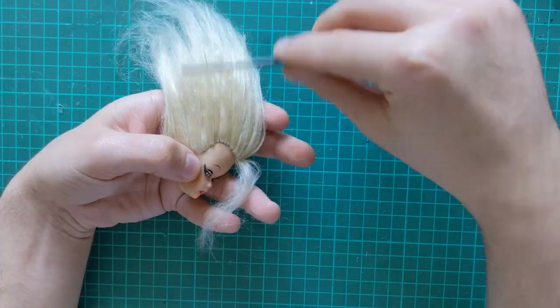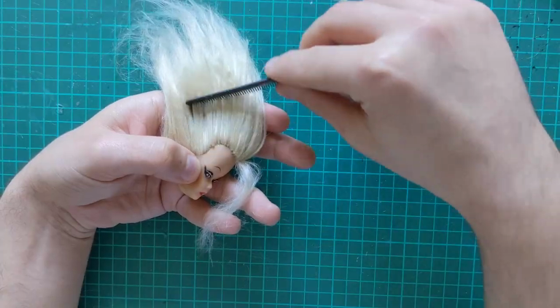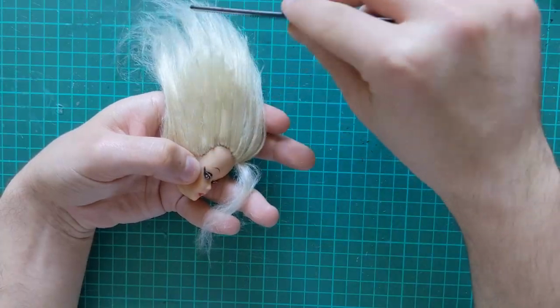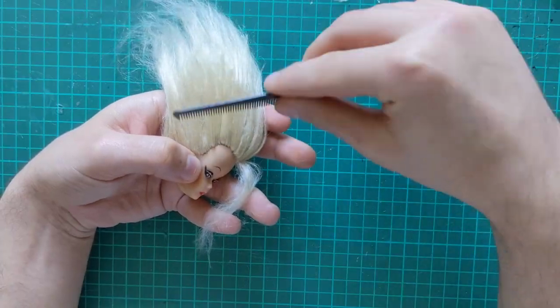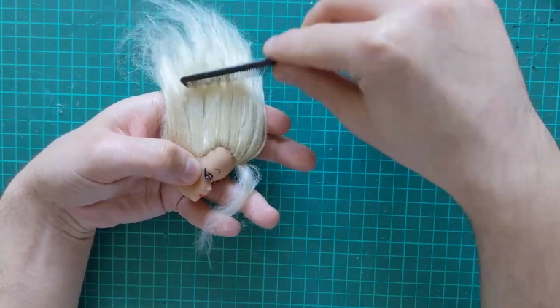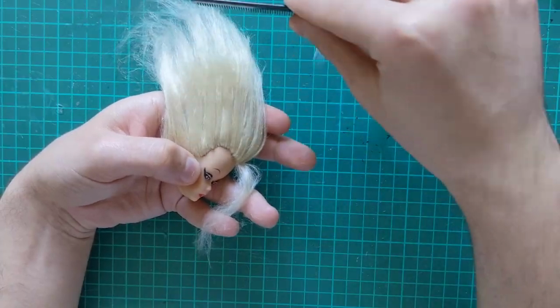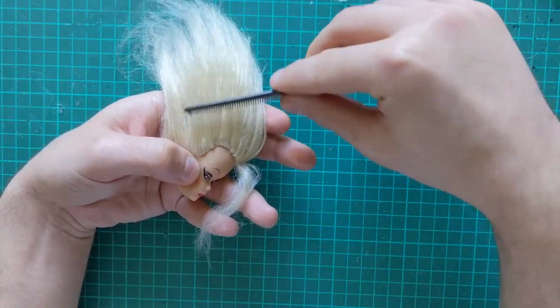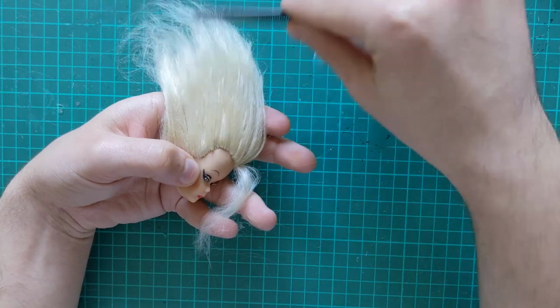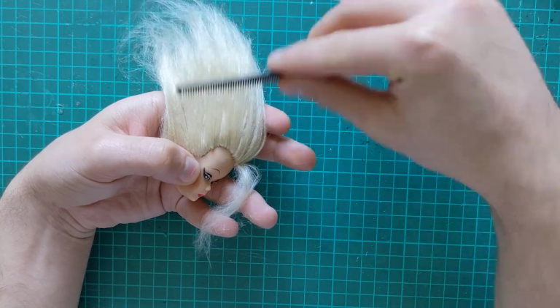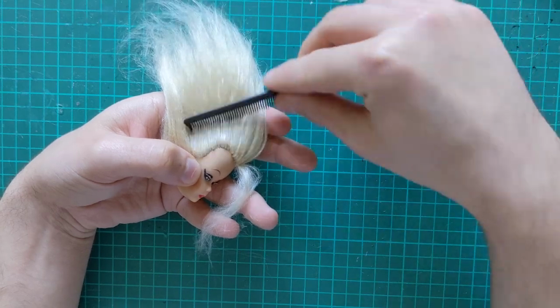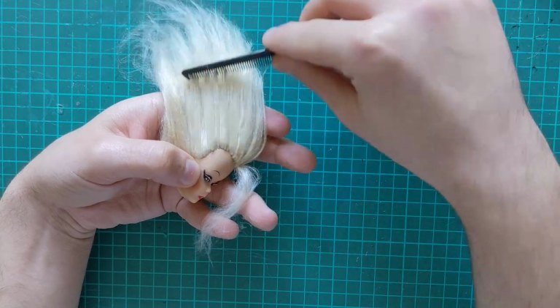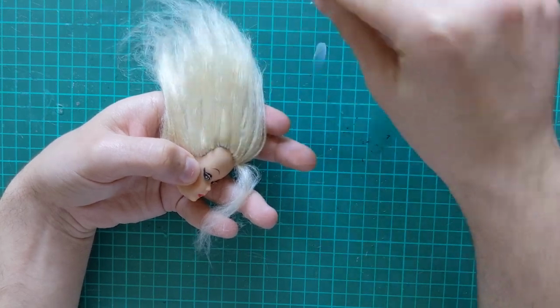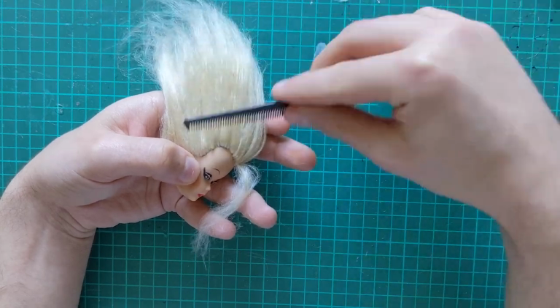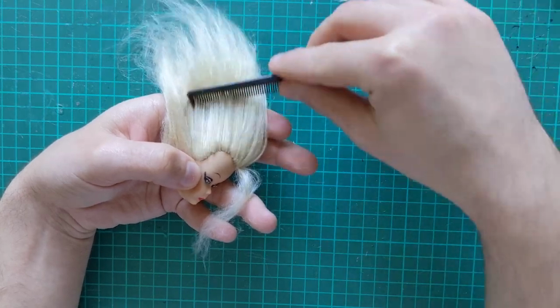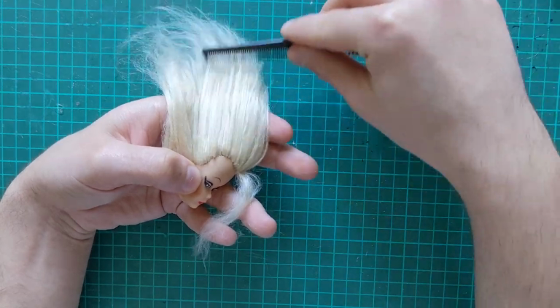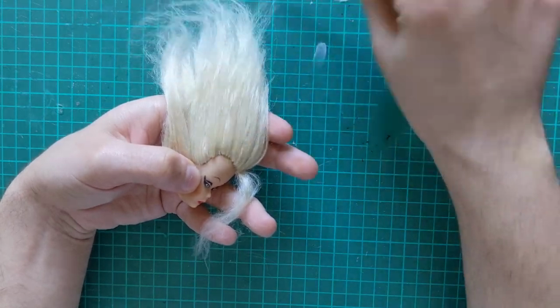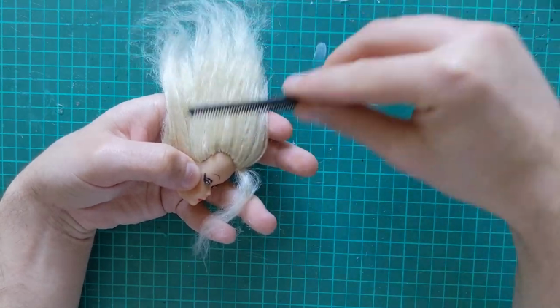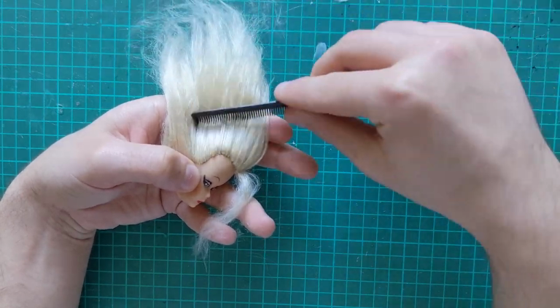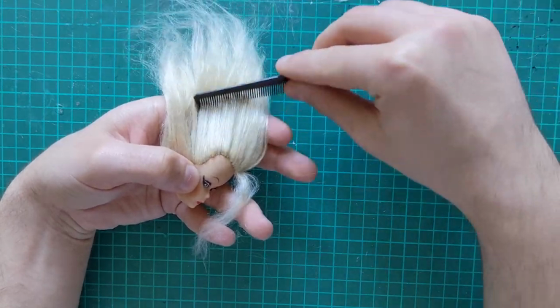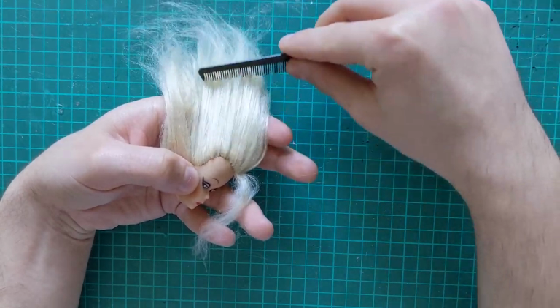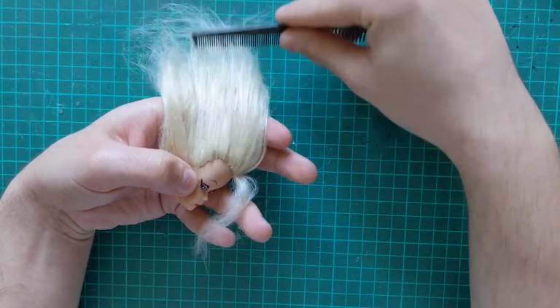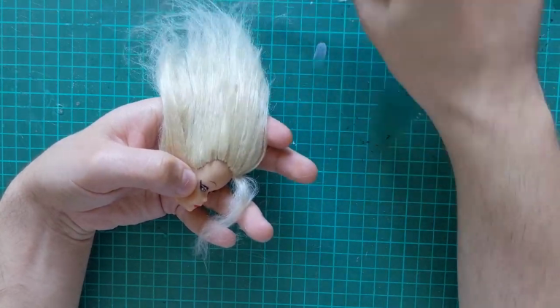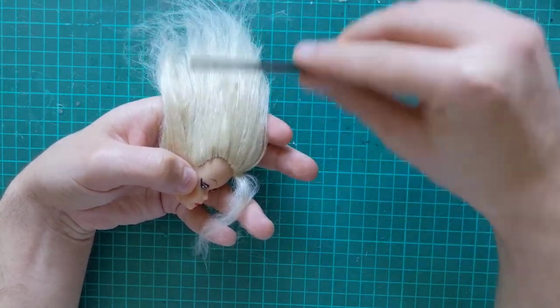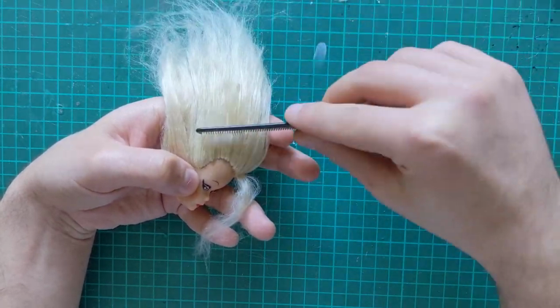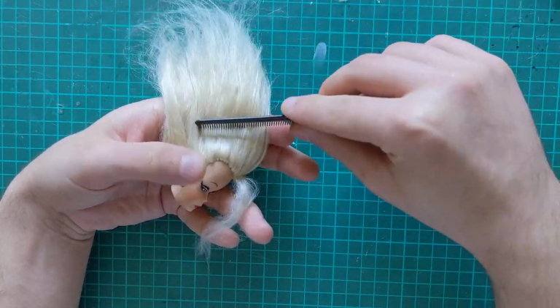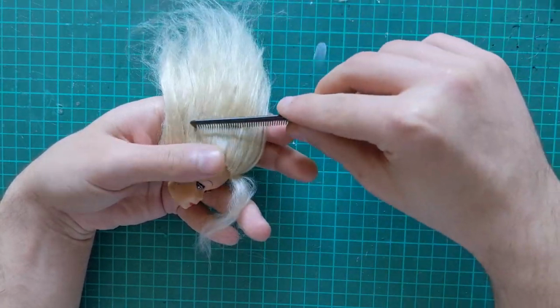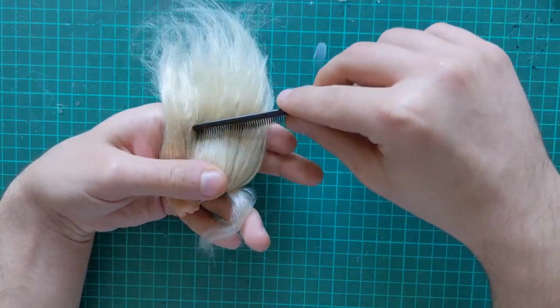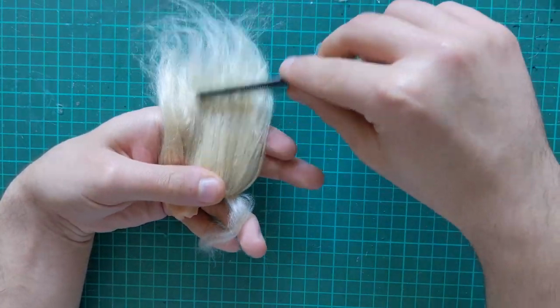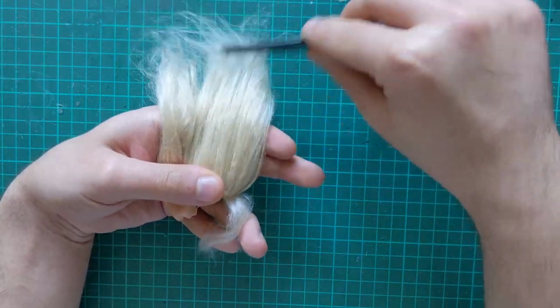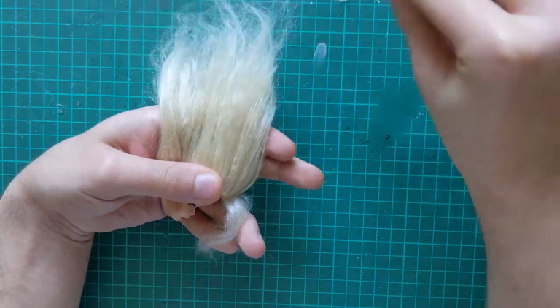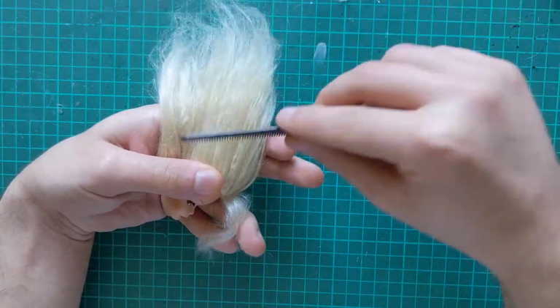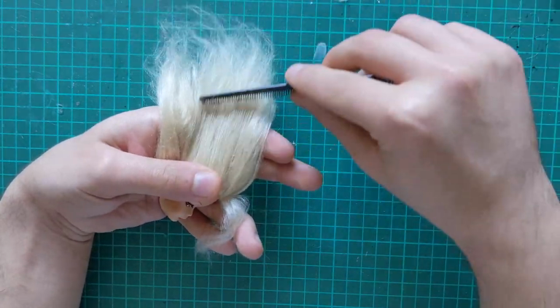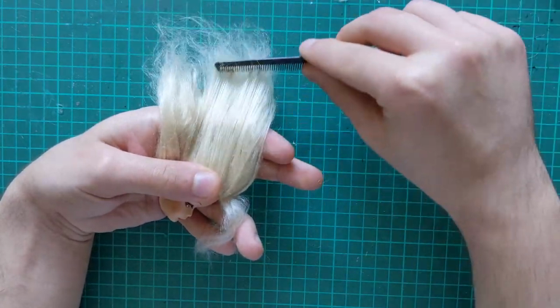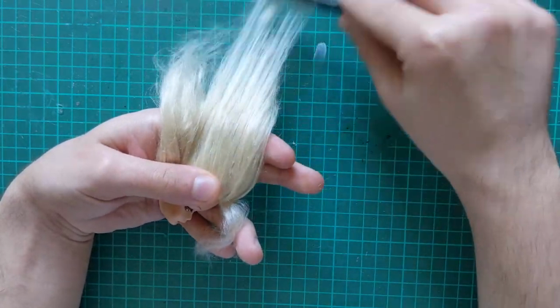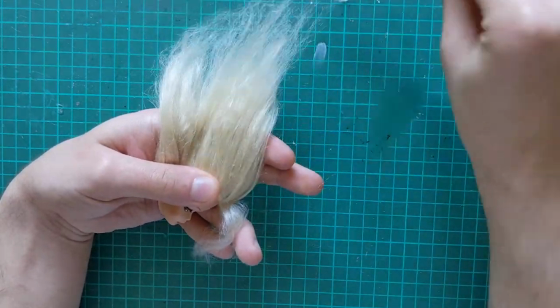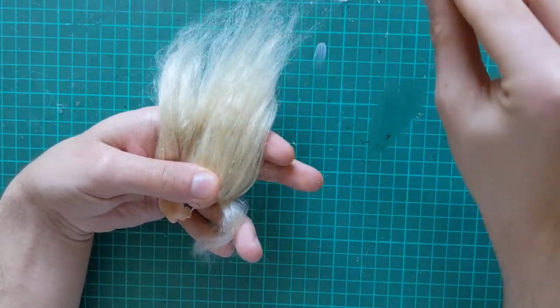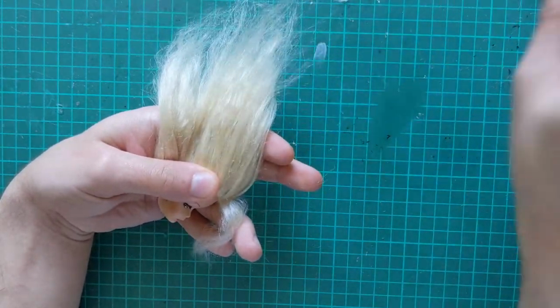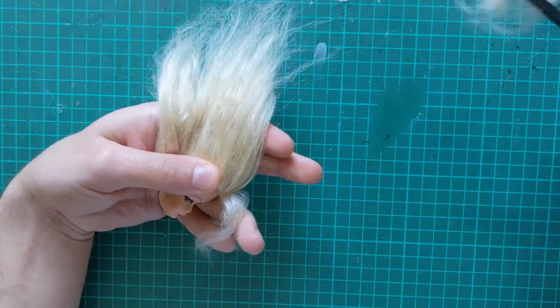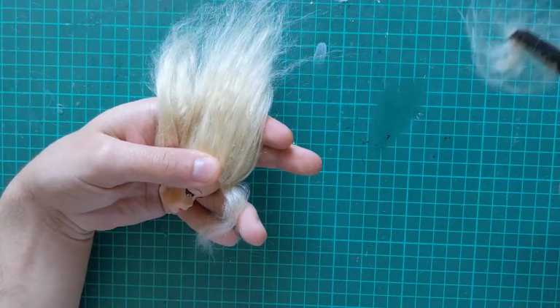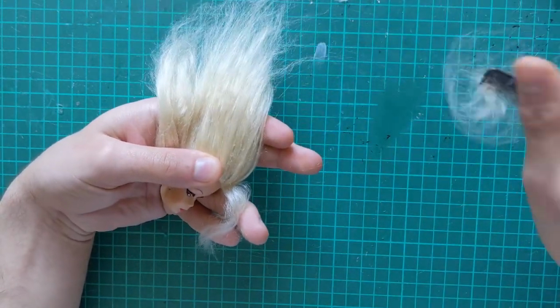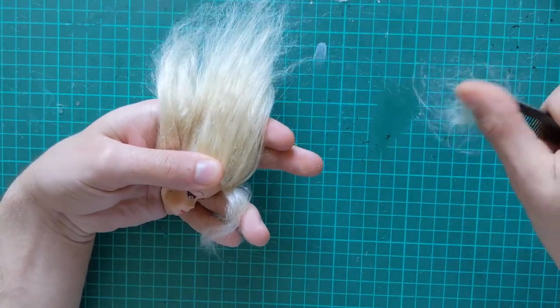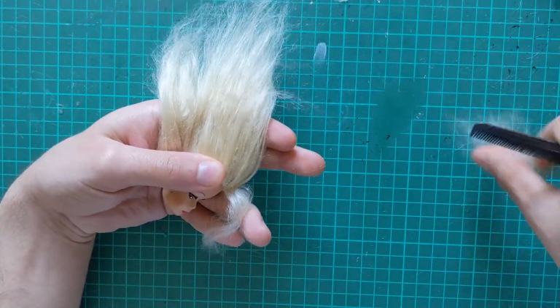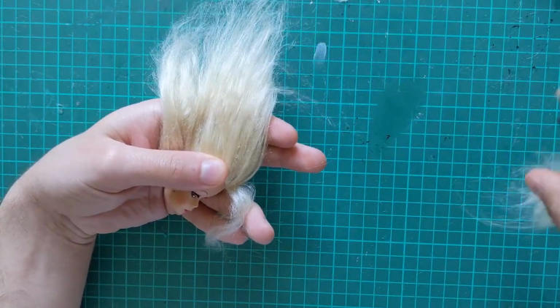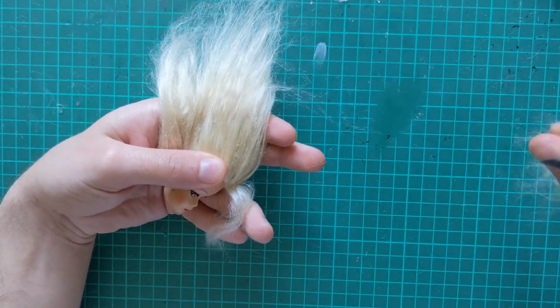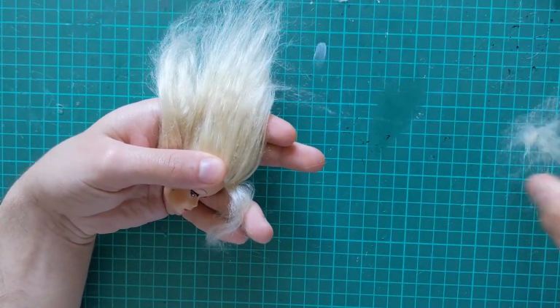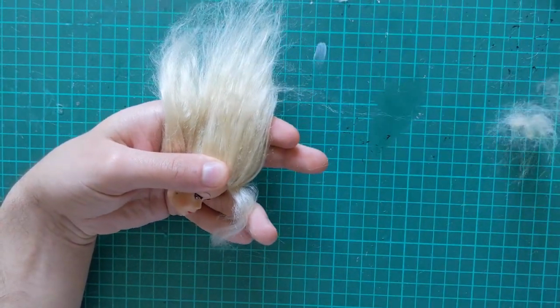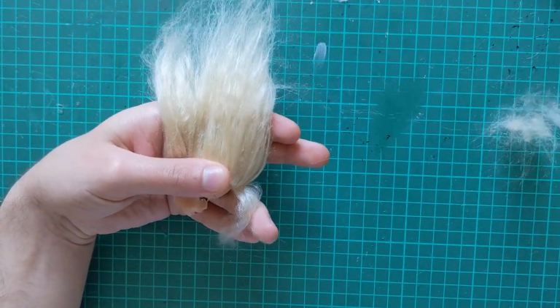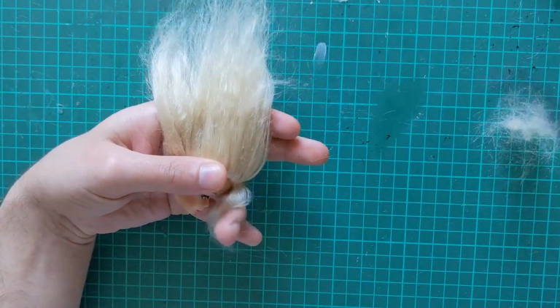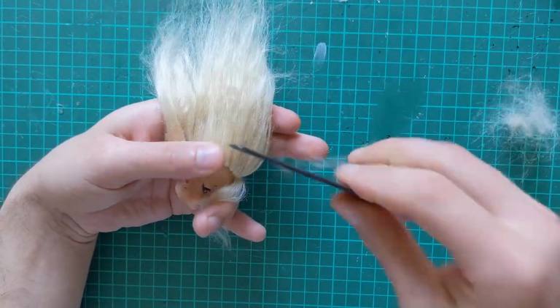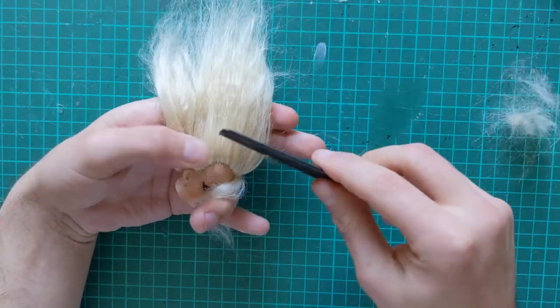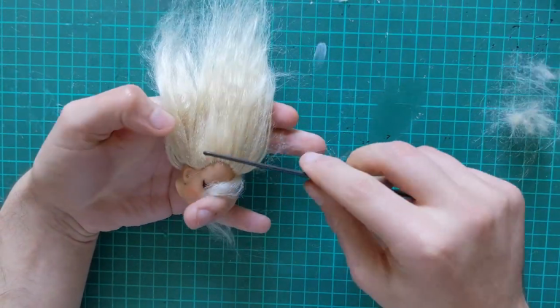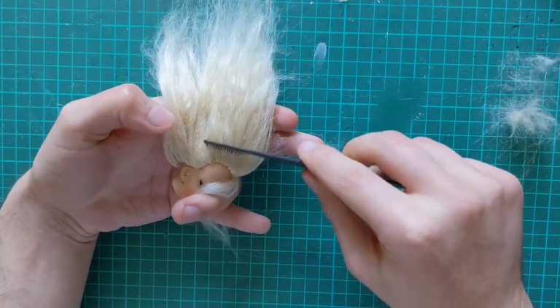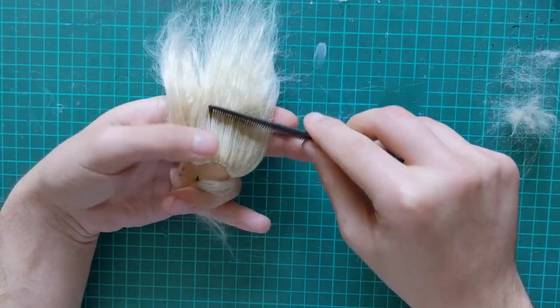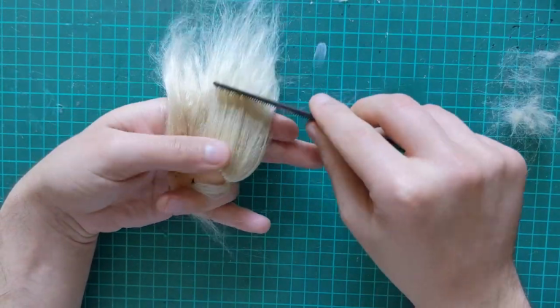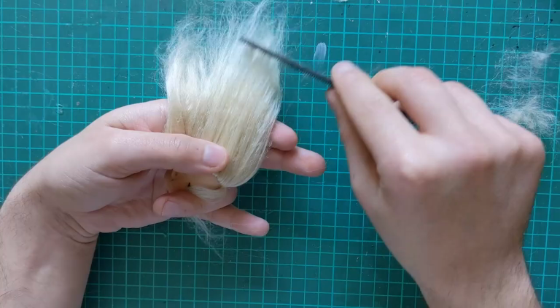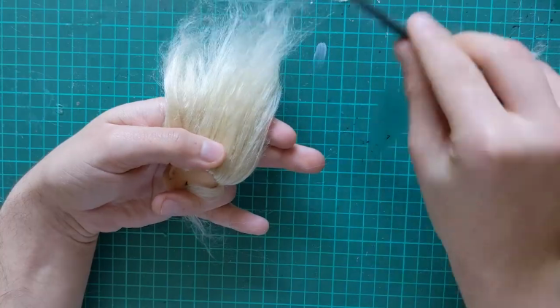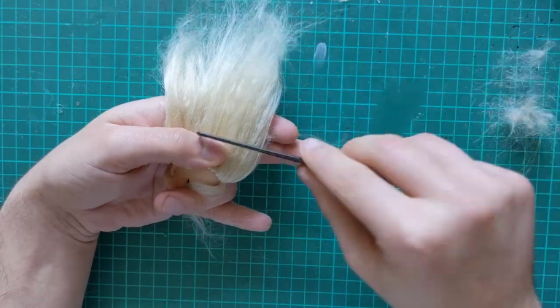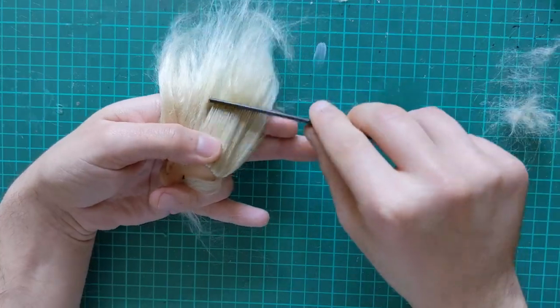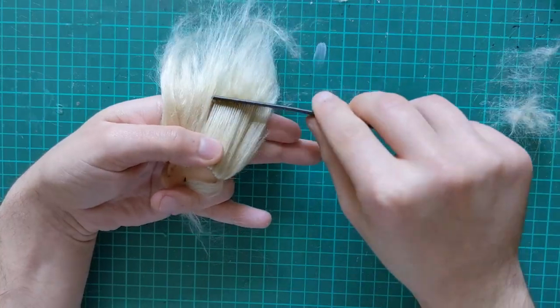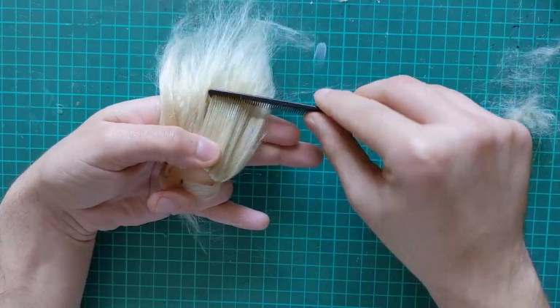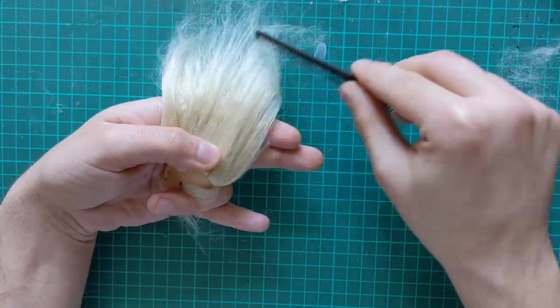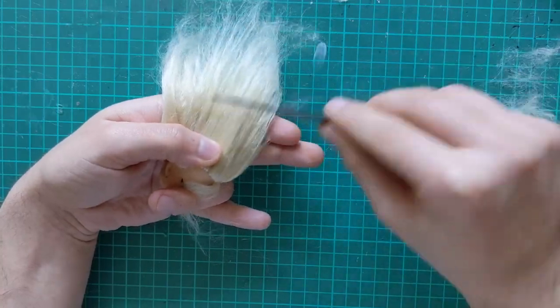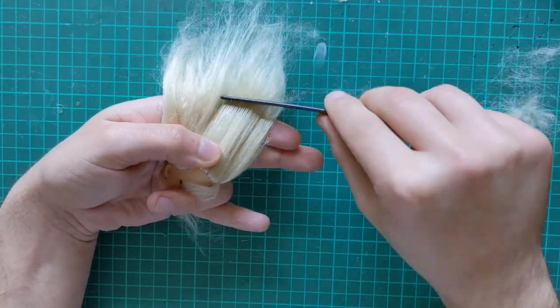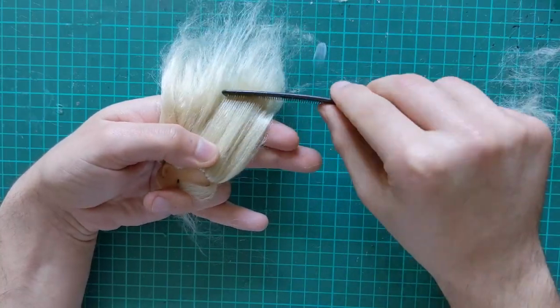This stuff sheds a lot, so I comb it out and get it to the length I need before tying the hair in a high ponytail.